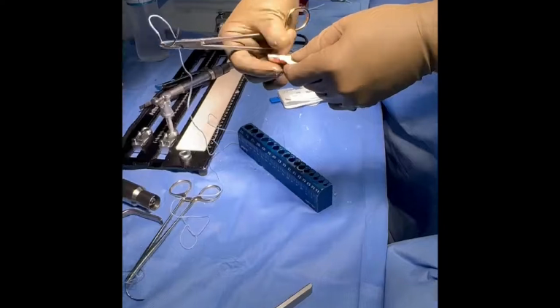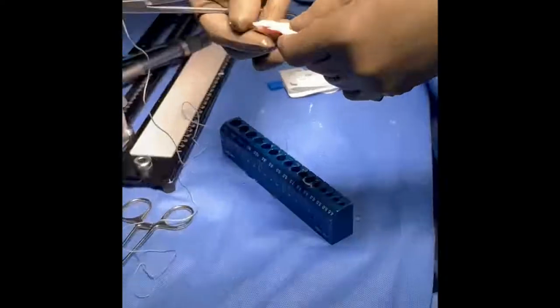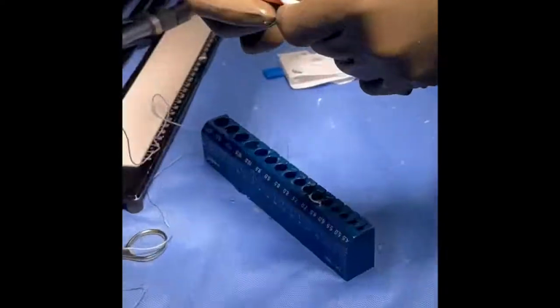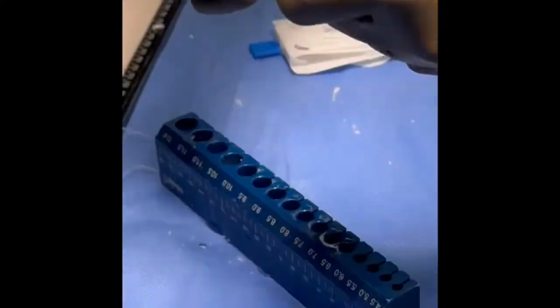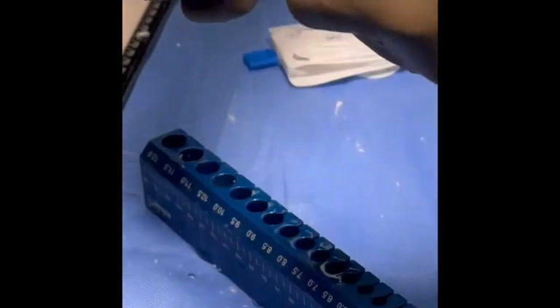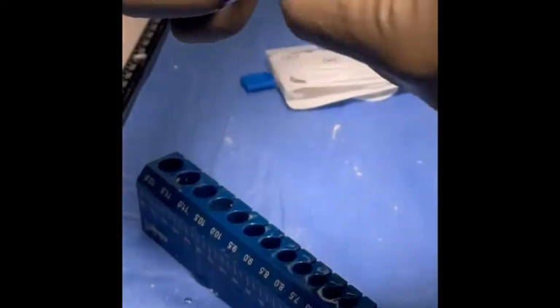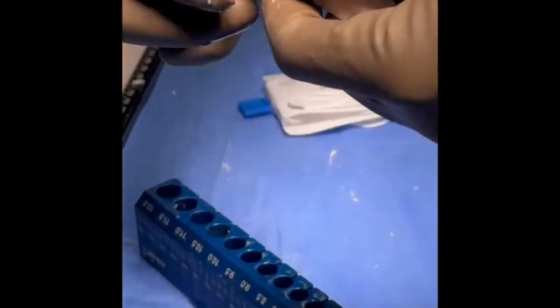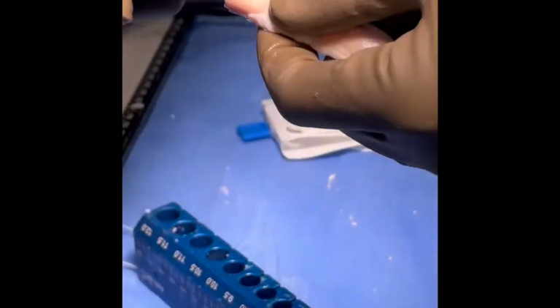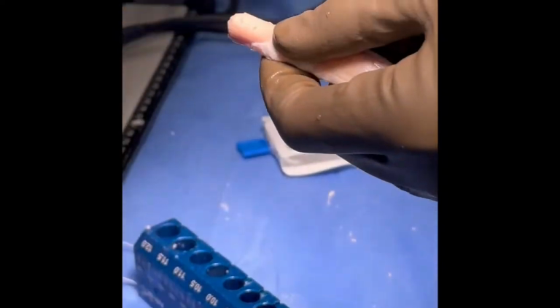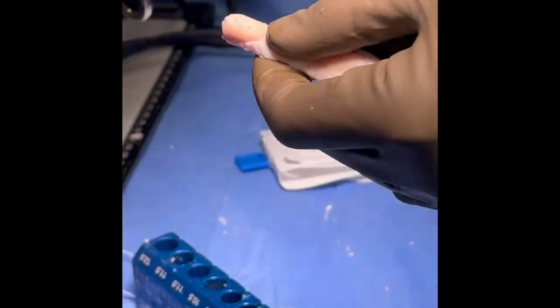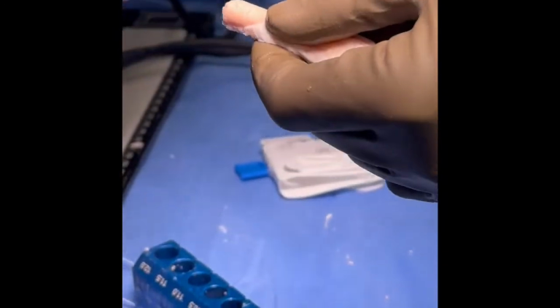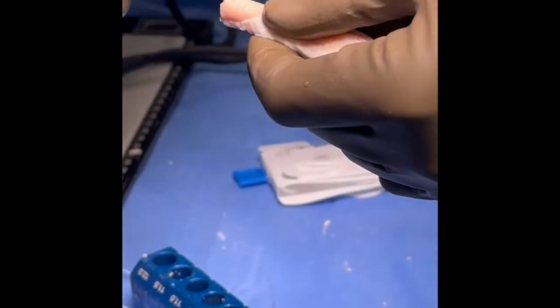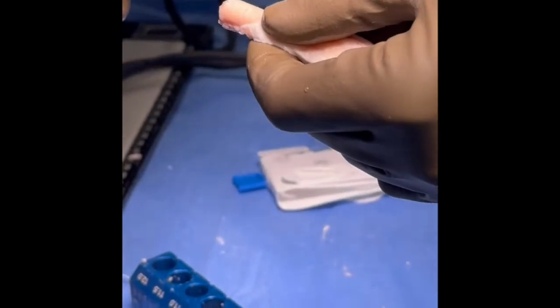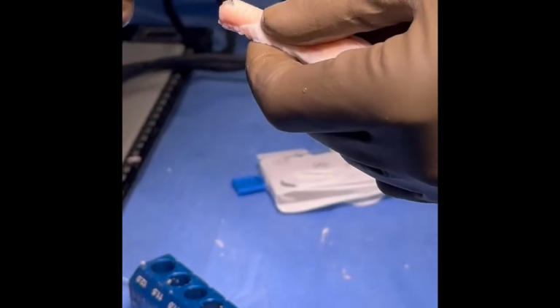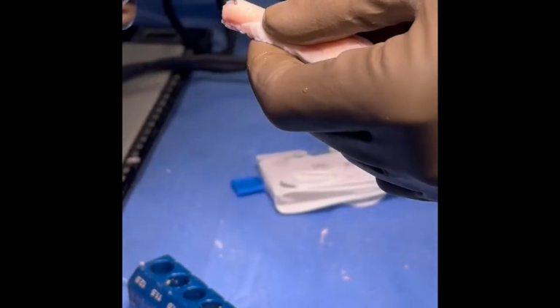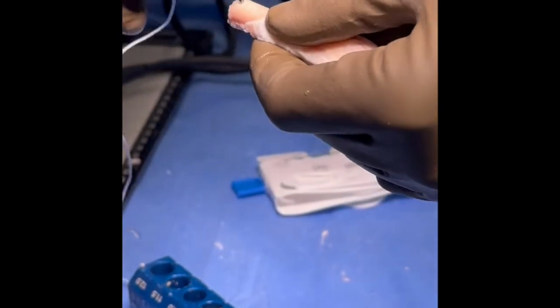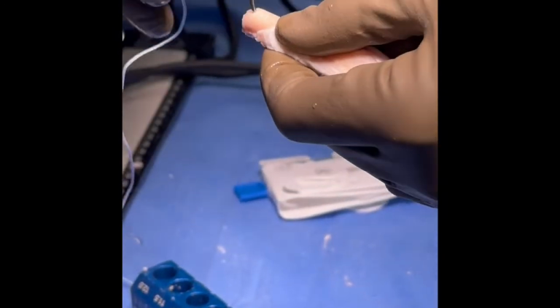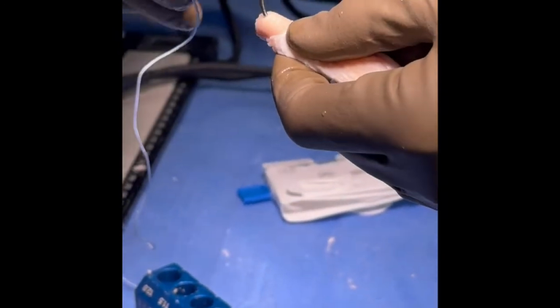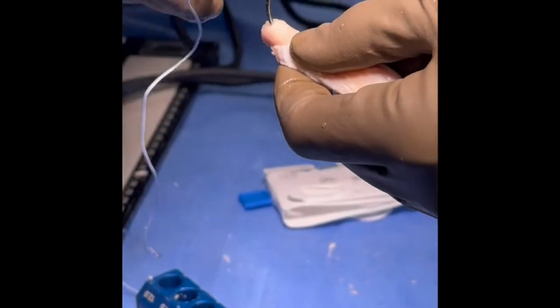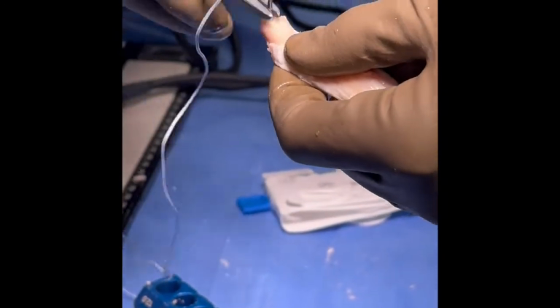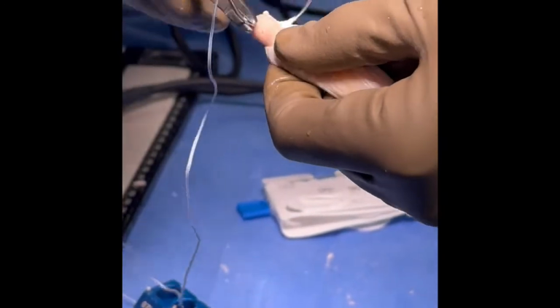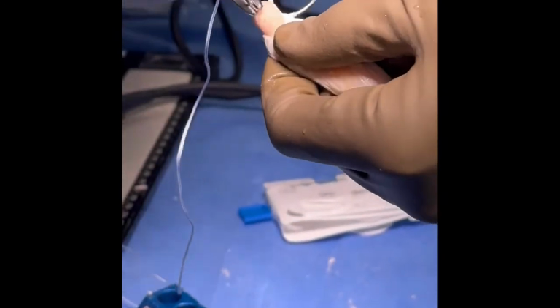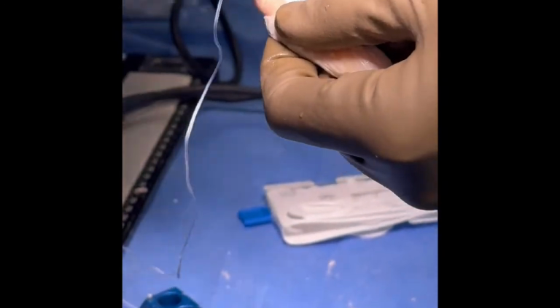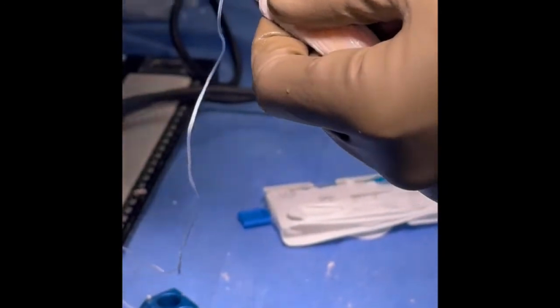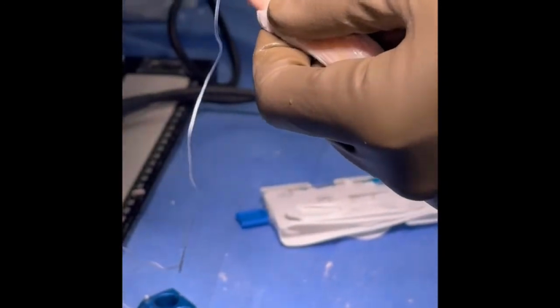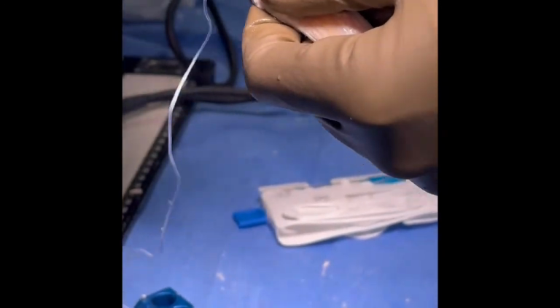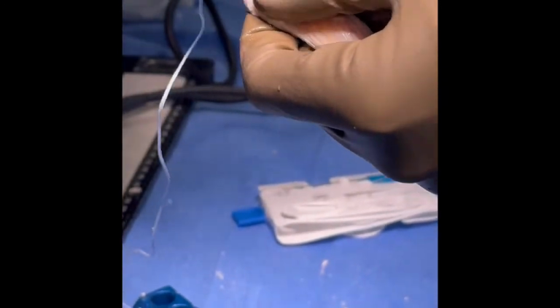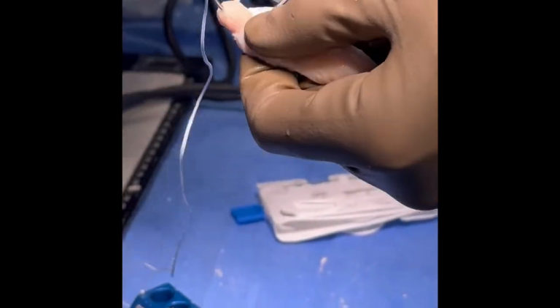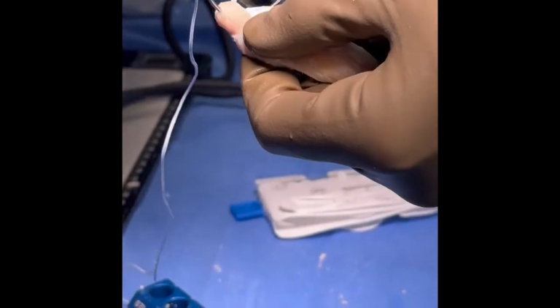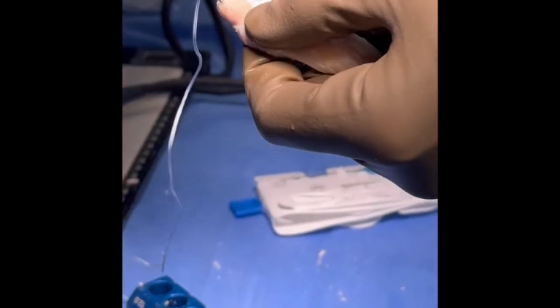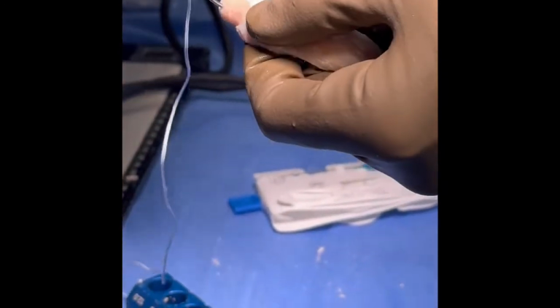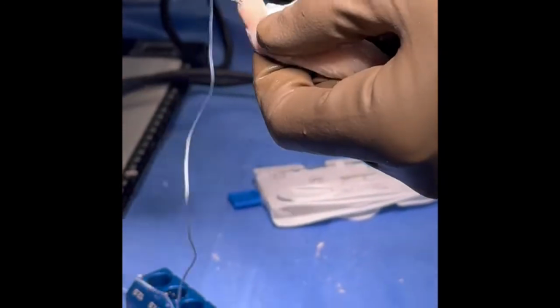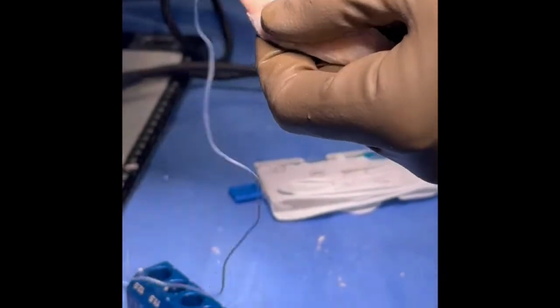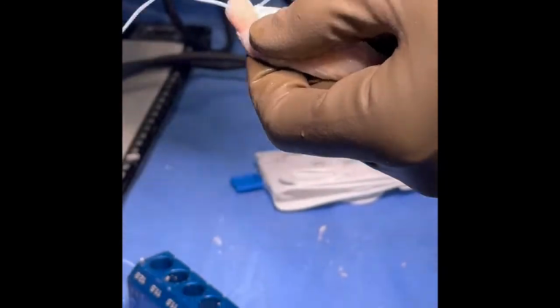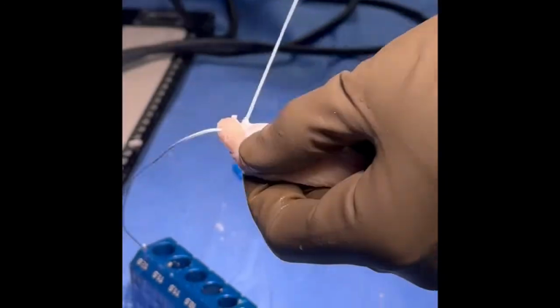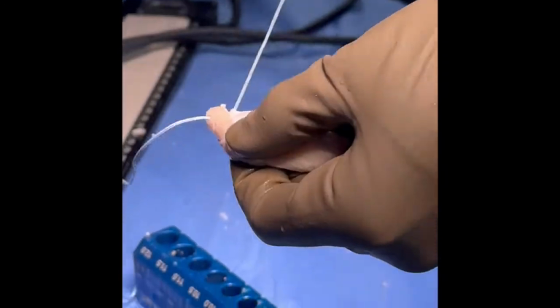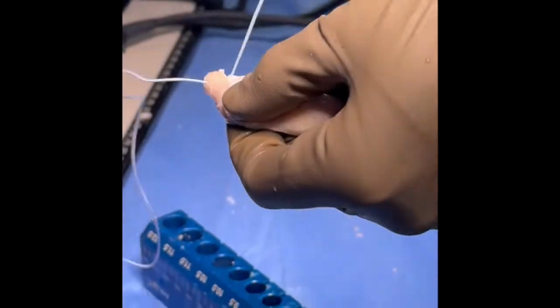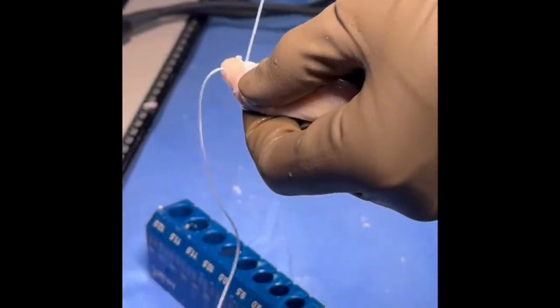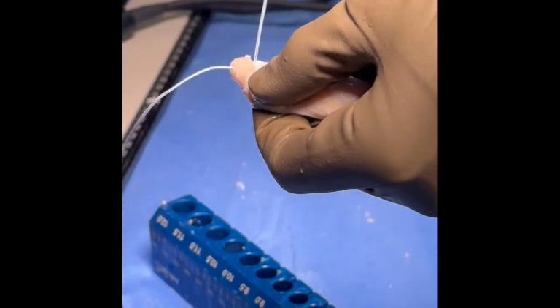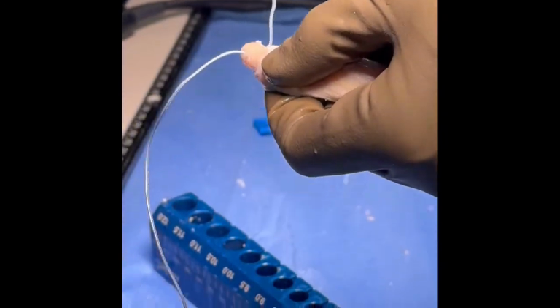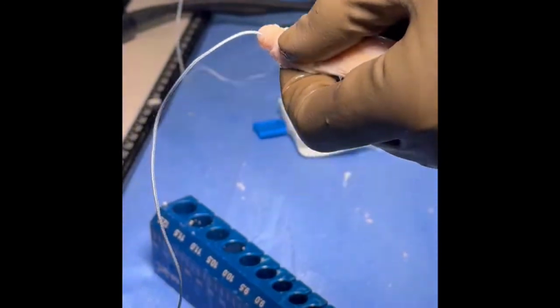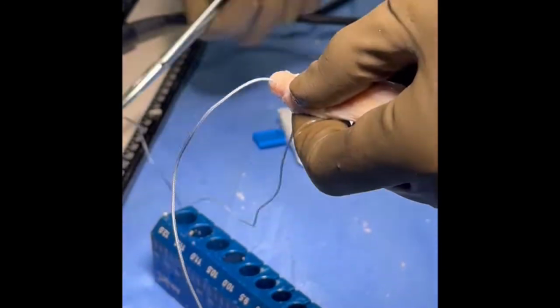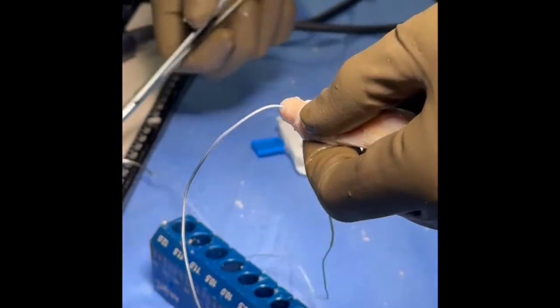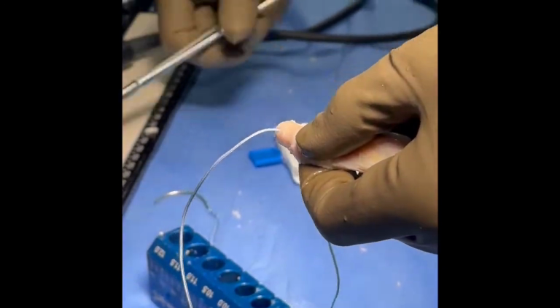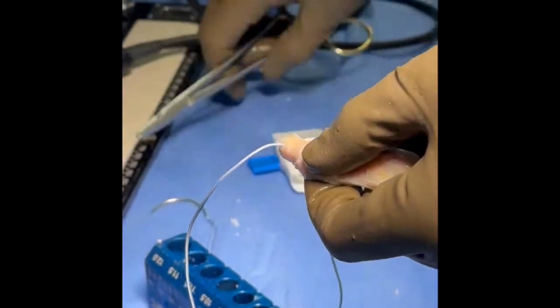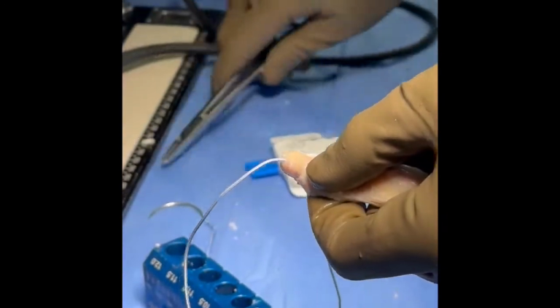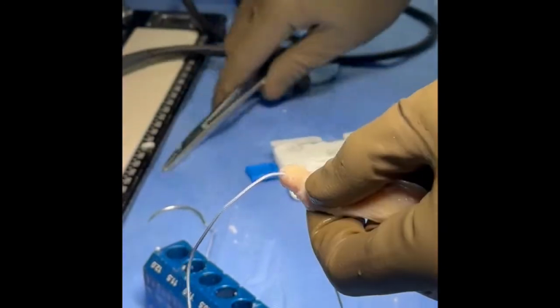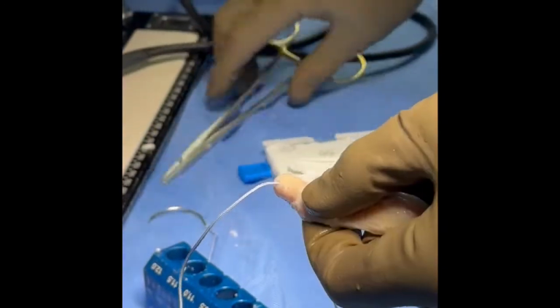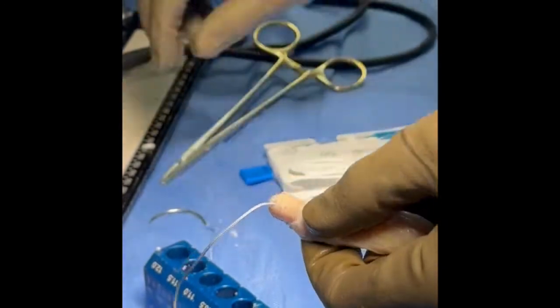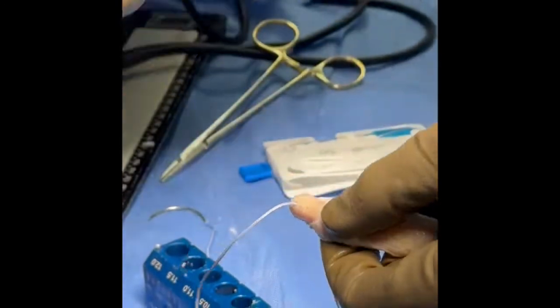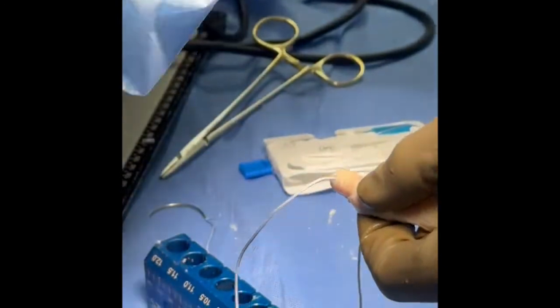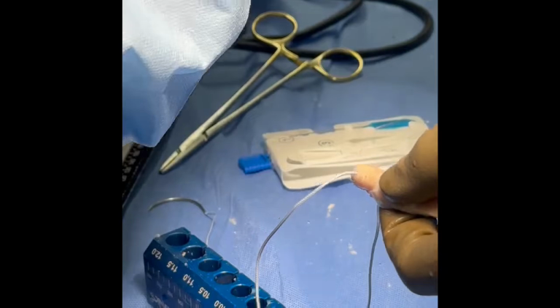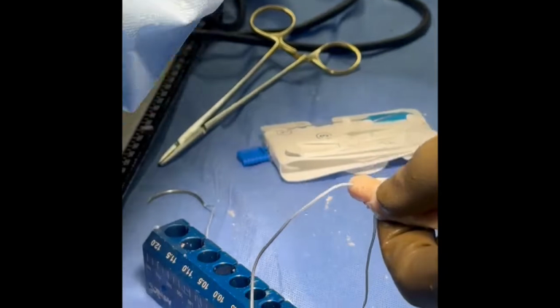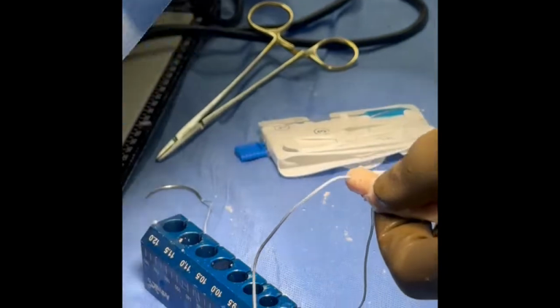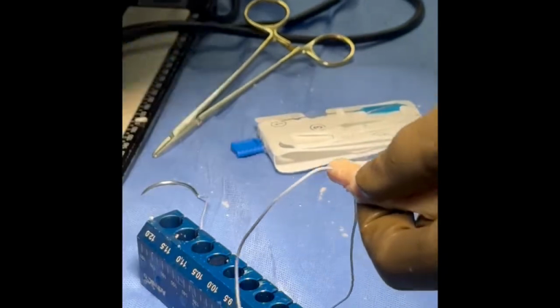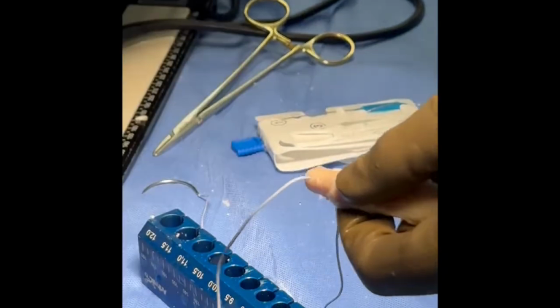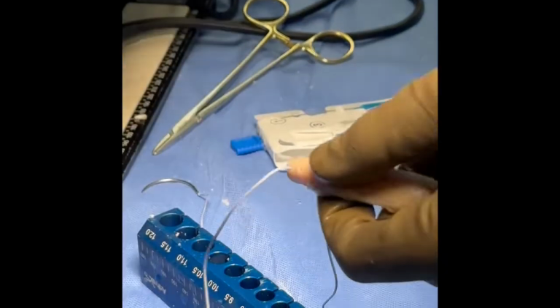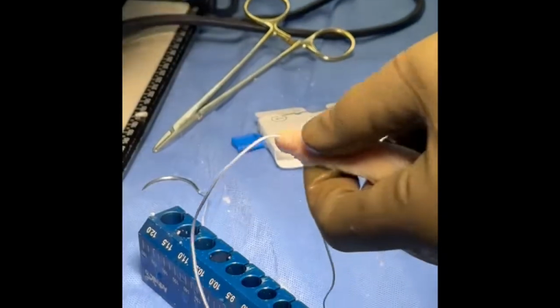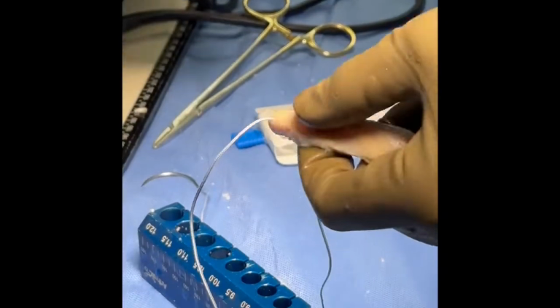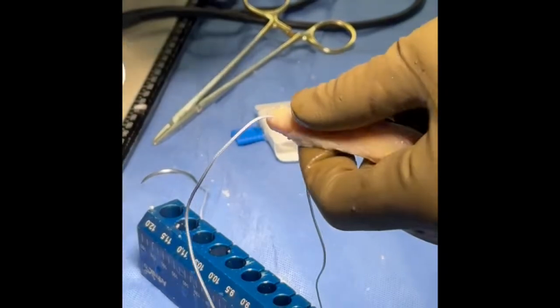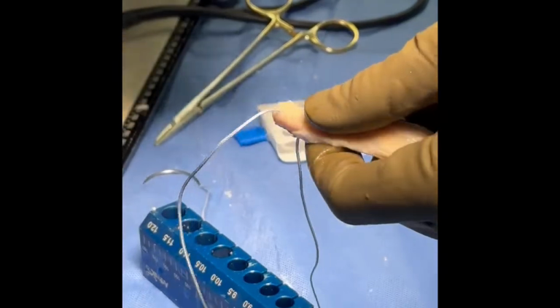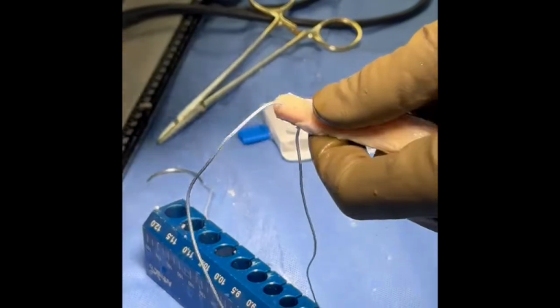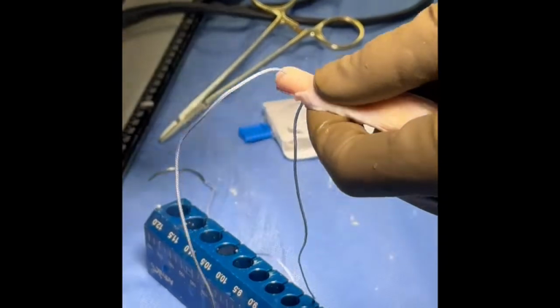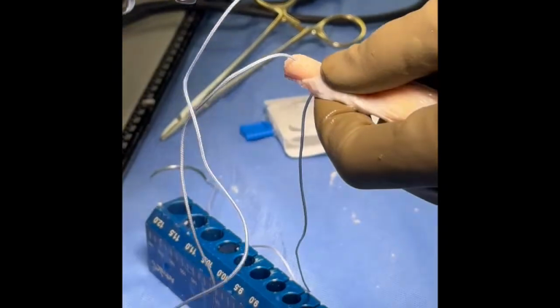We then pass non-absorbable suture through the two tibial drill holes.